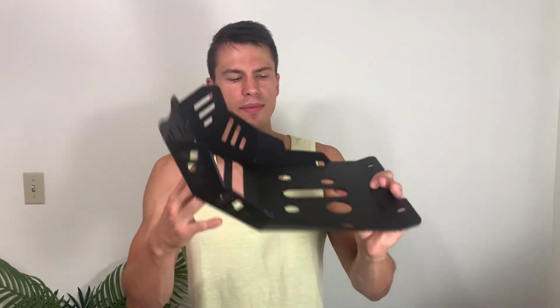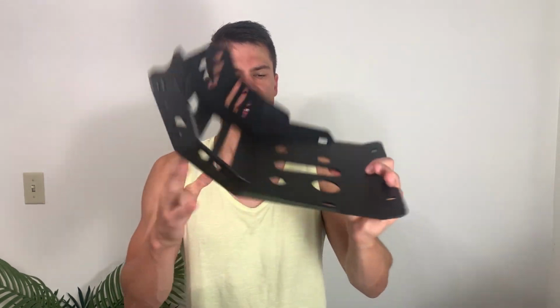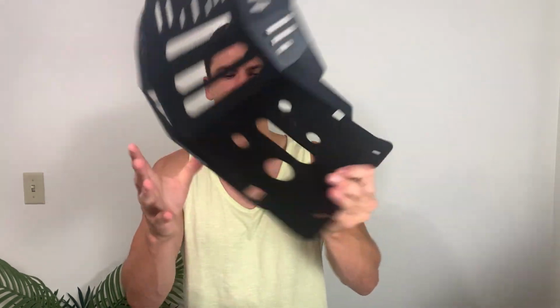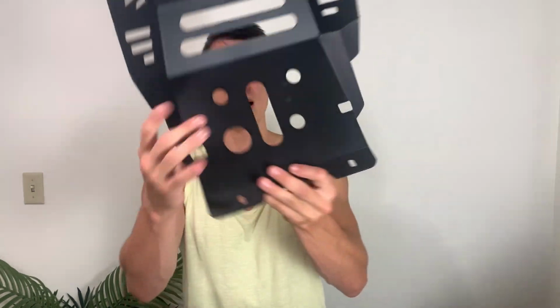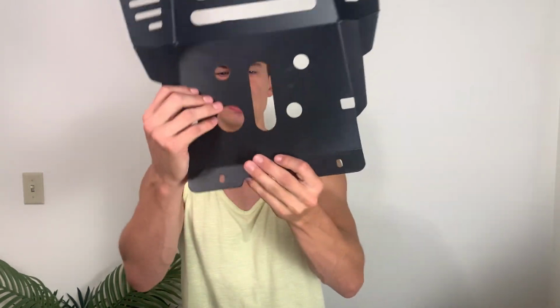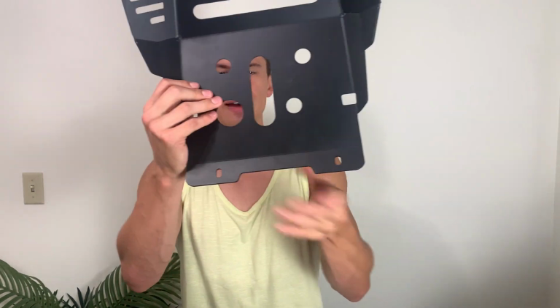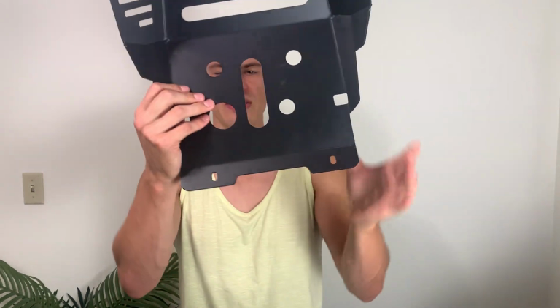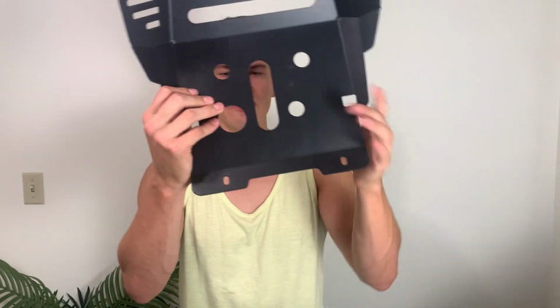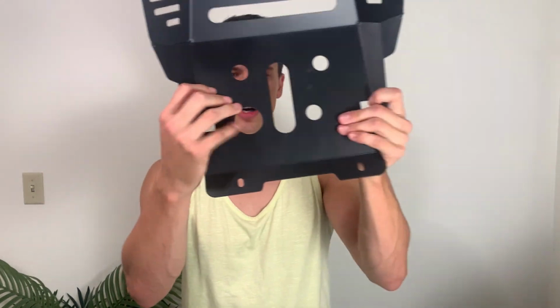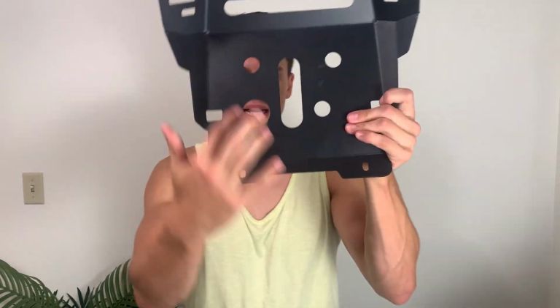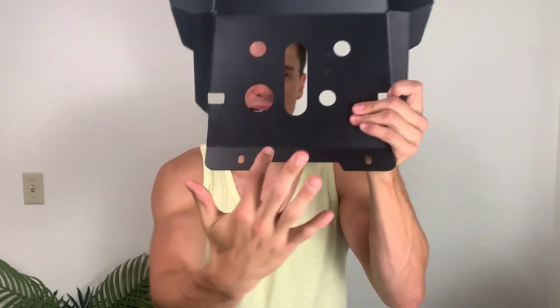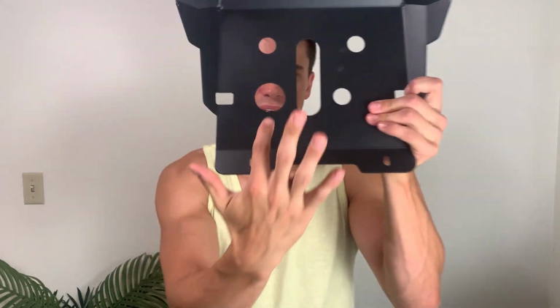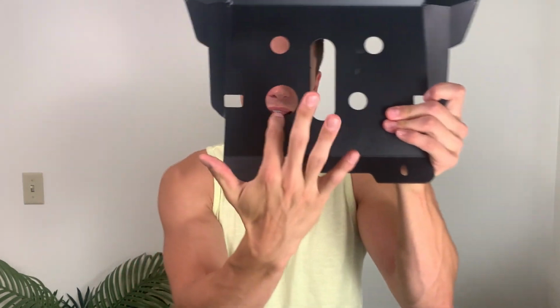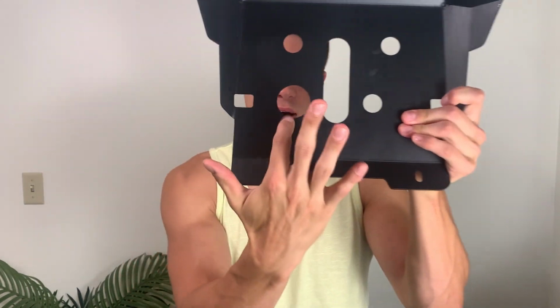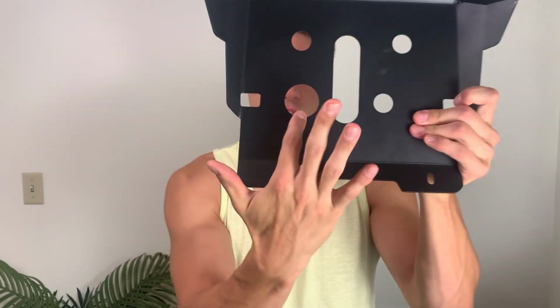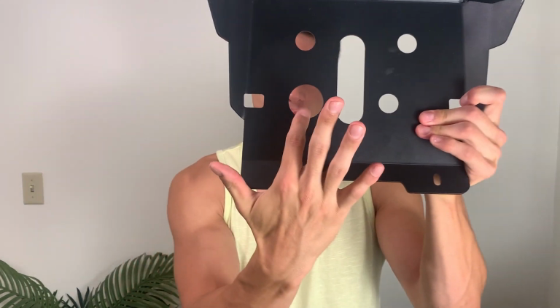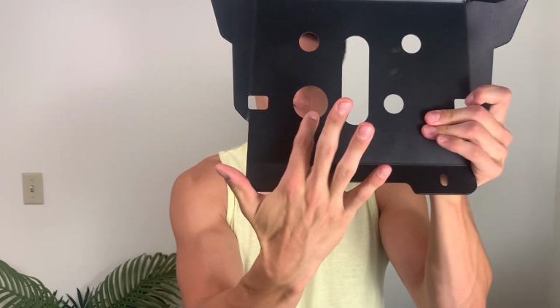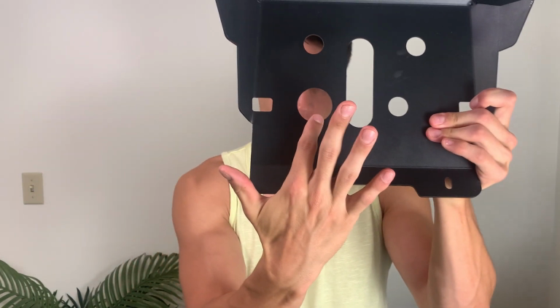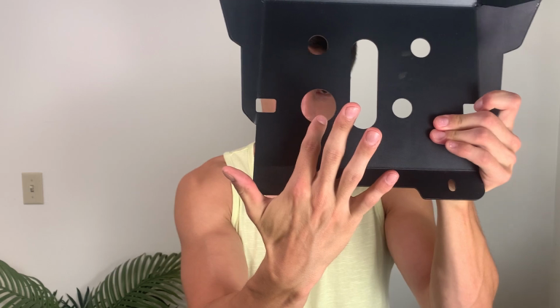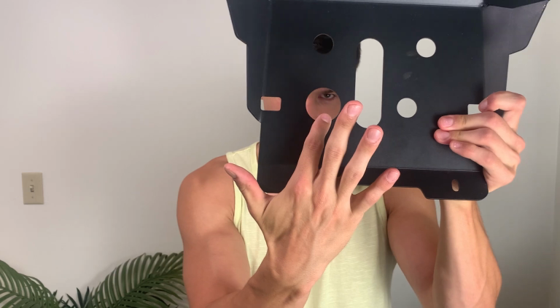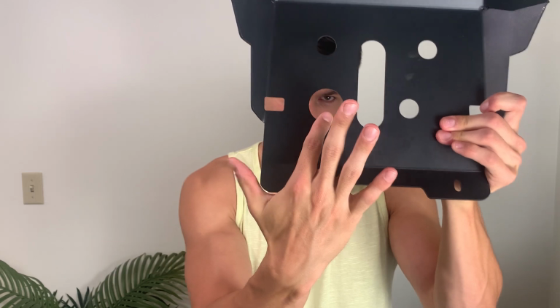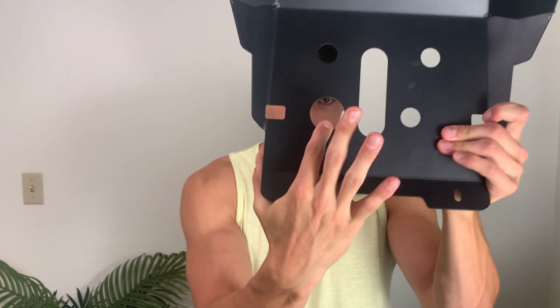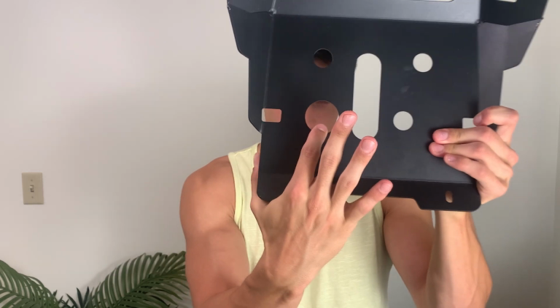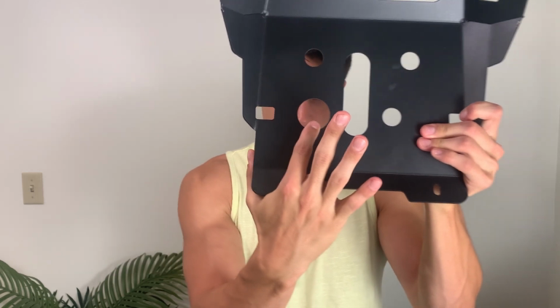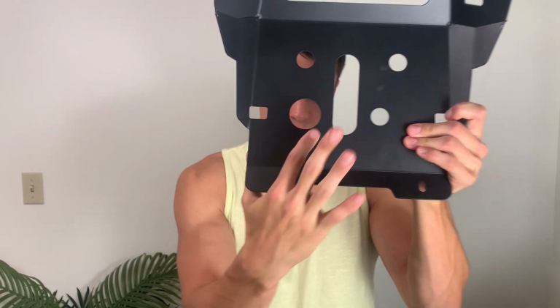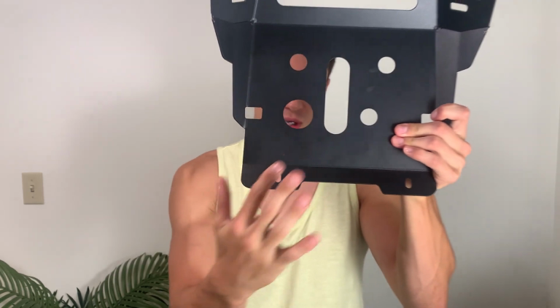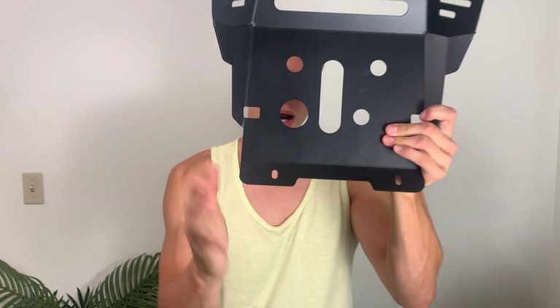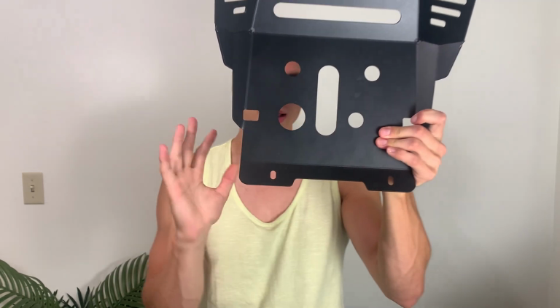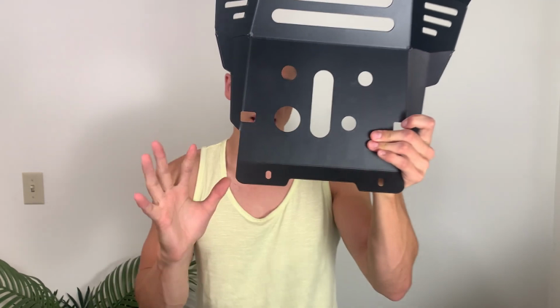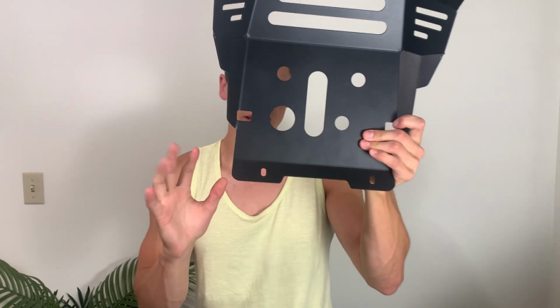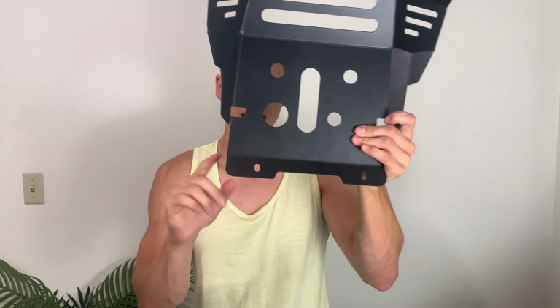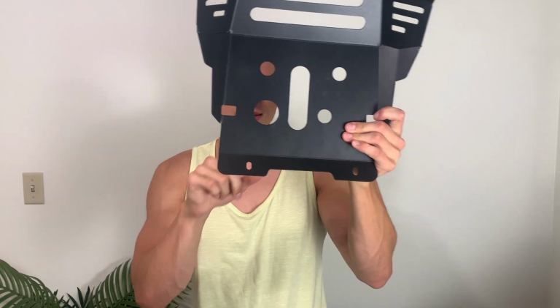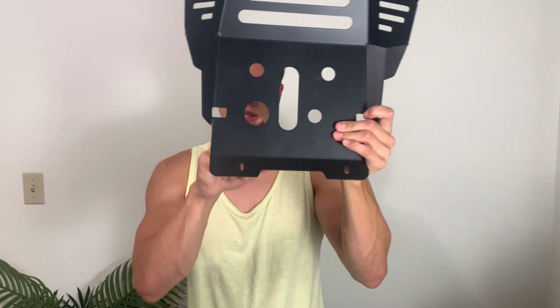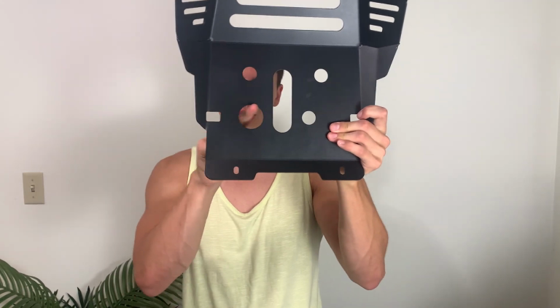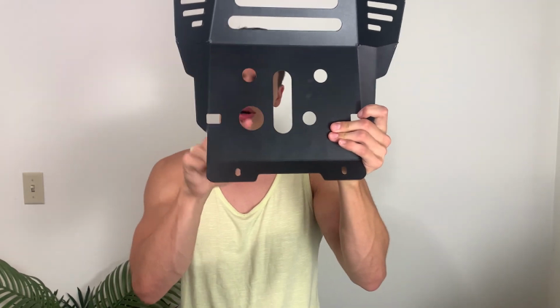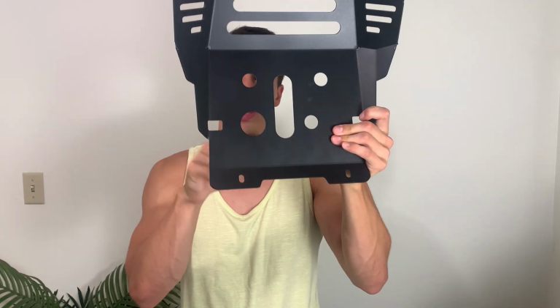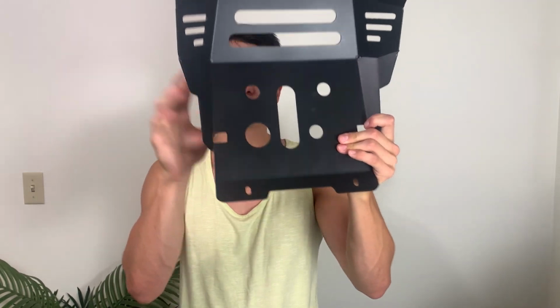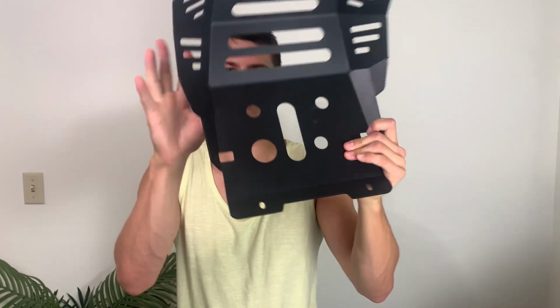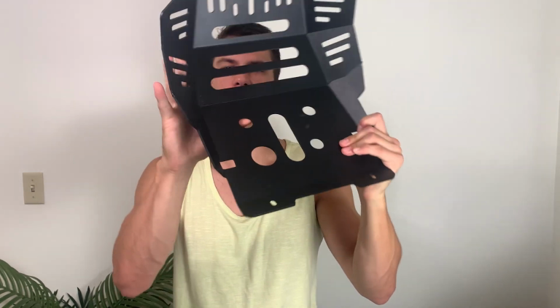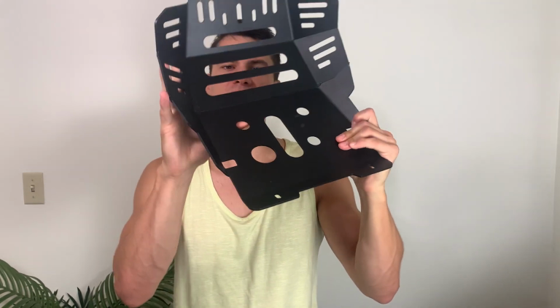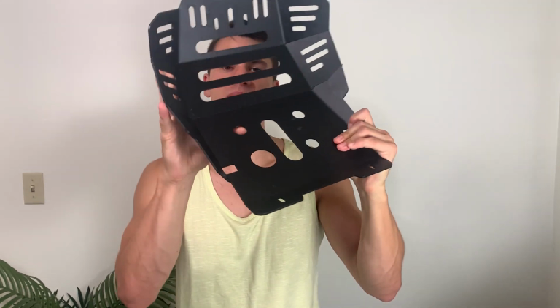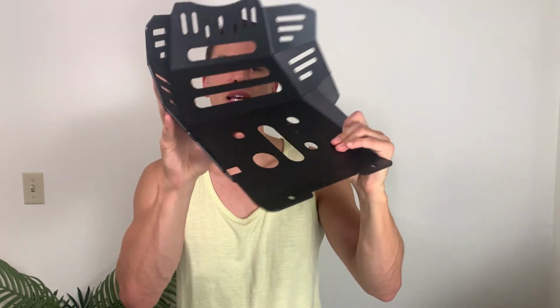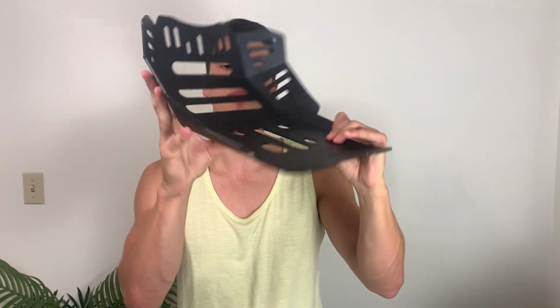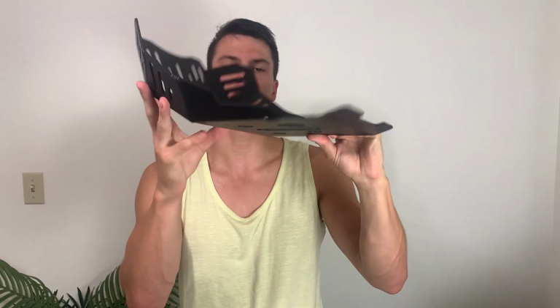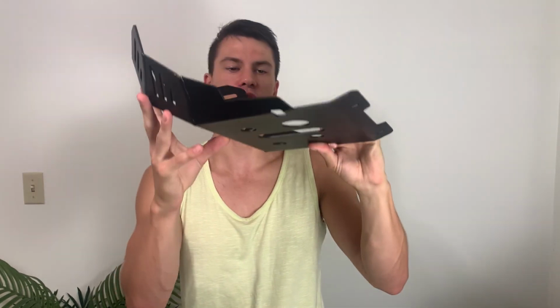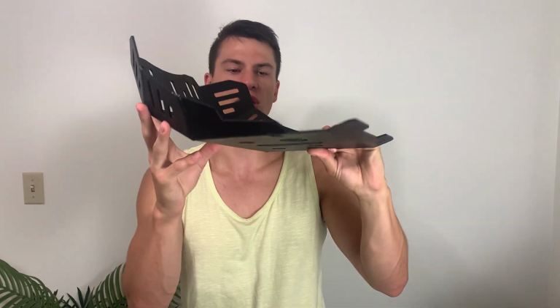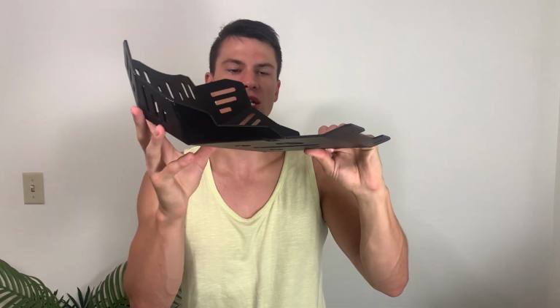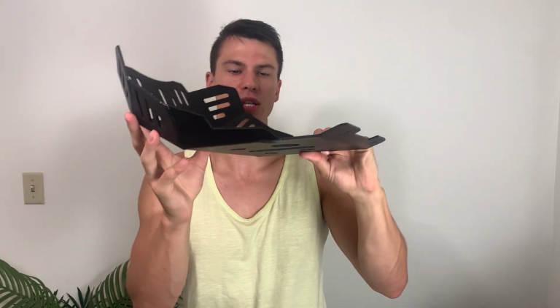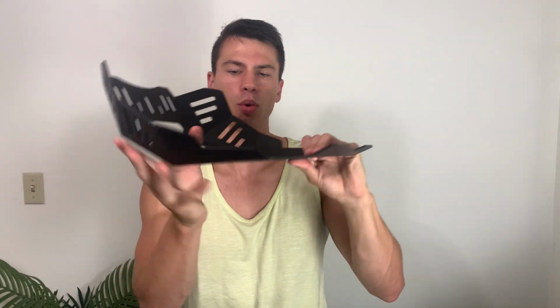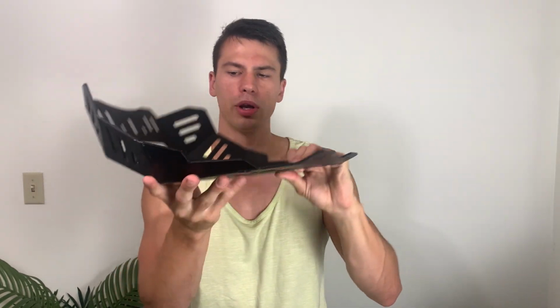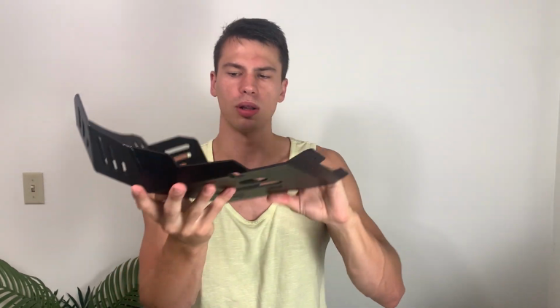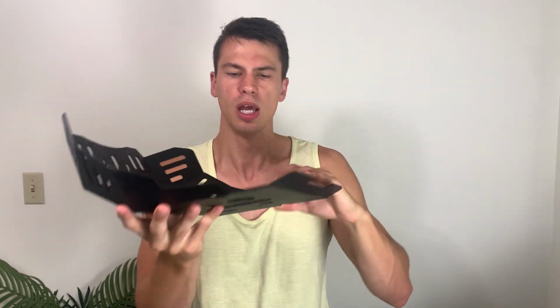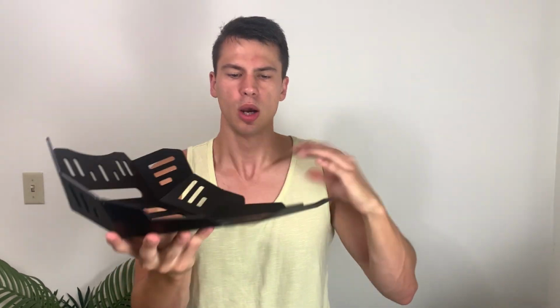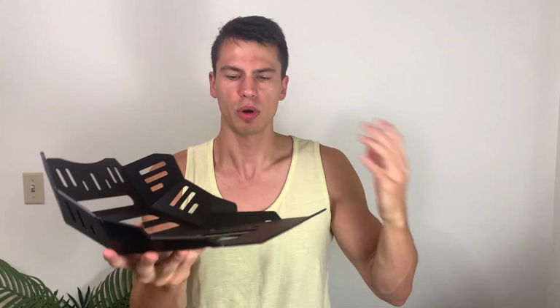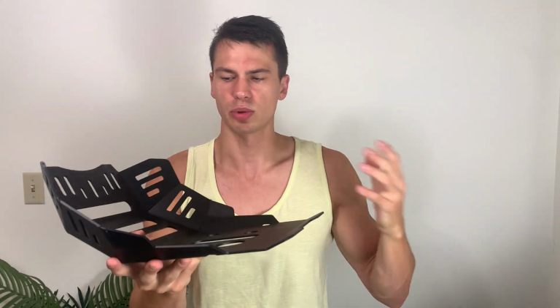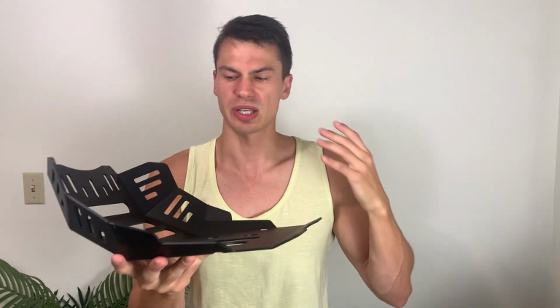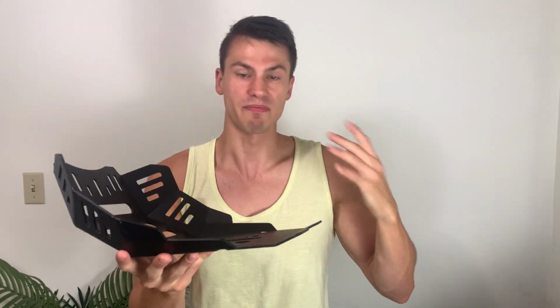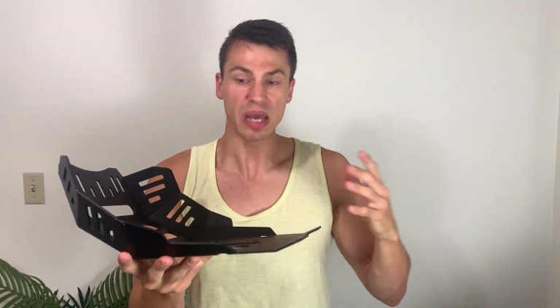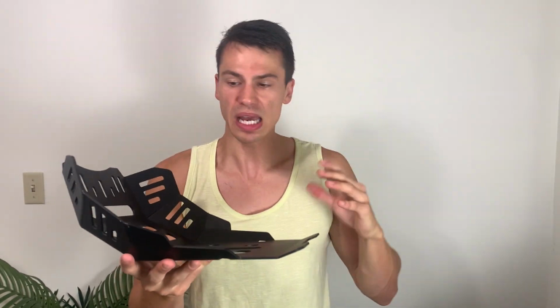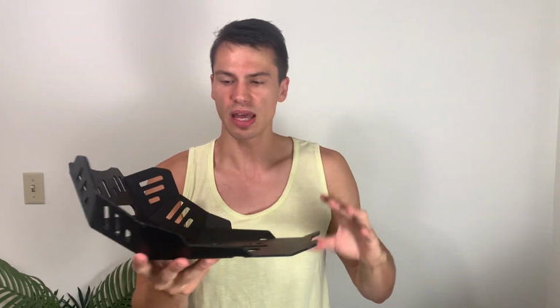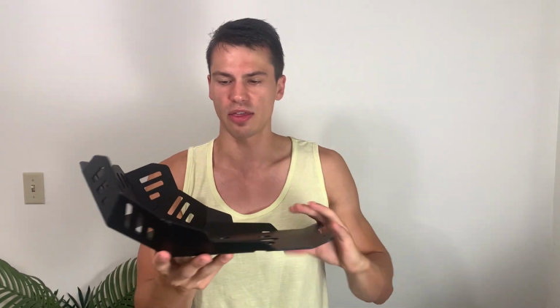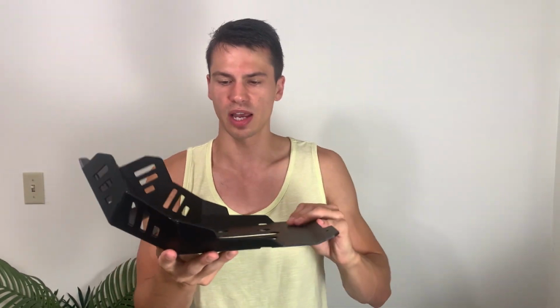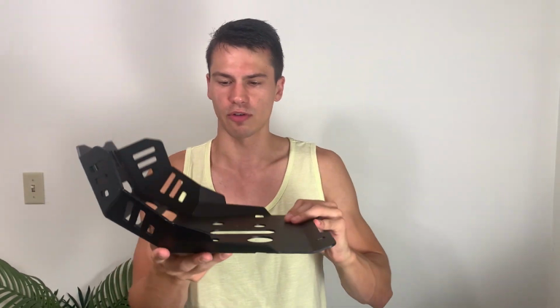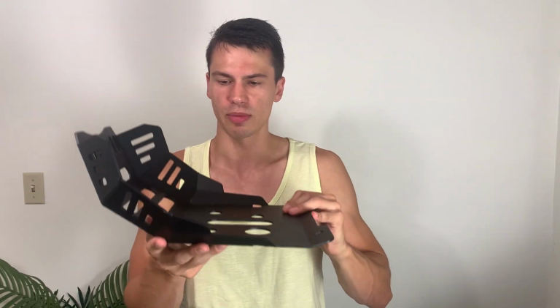It does have a very nice cutout here for the oil, so I like that — you don't have to remove this skid plate to change the oil, which was a big thing for me.